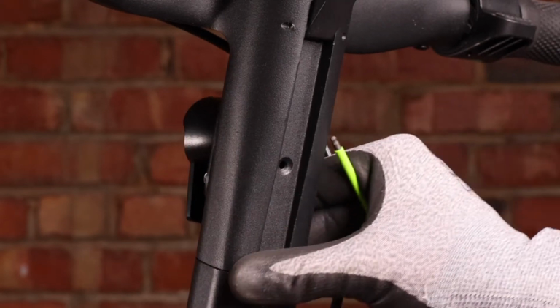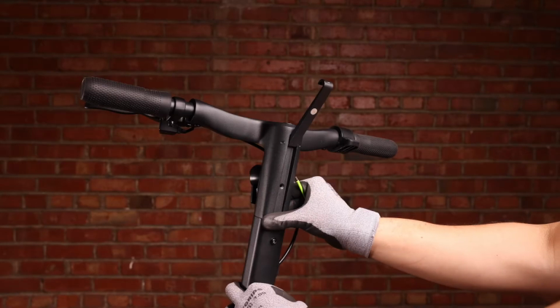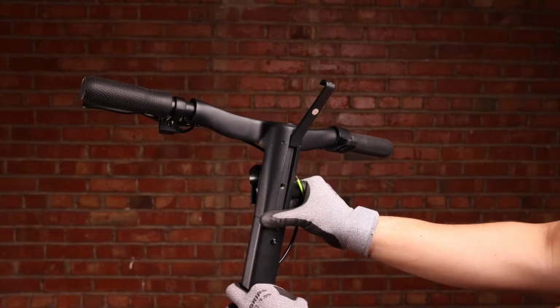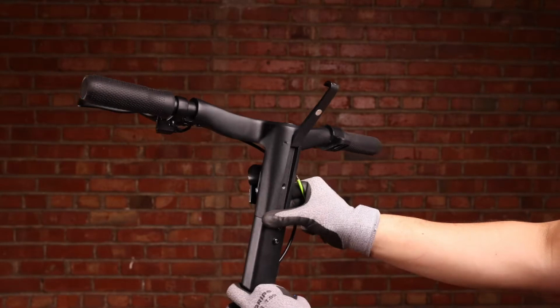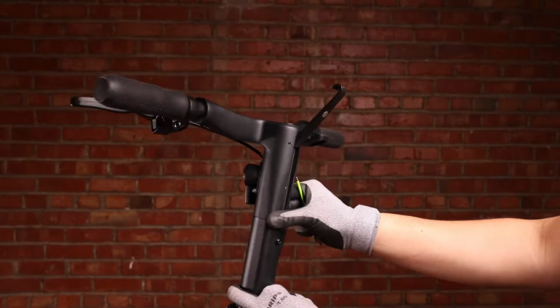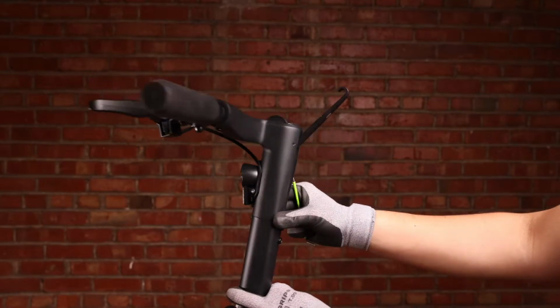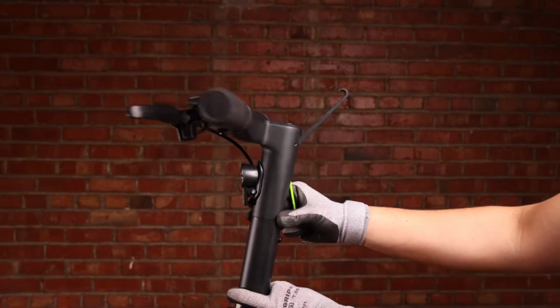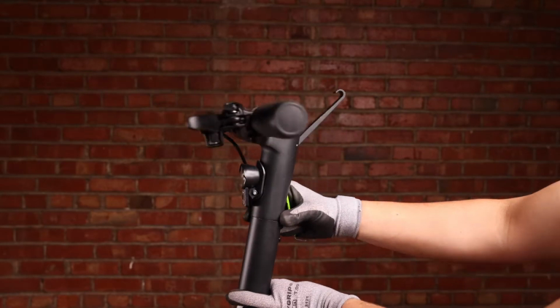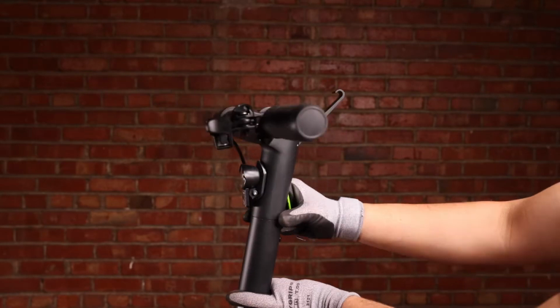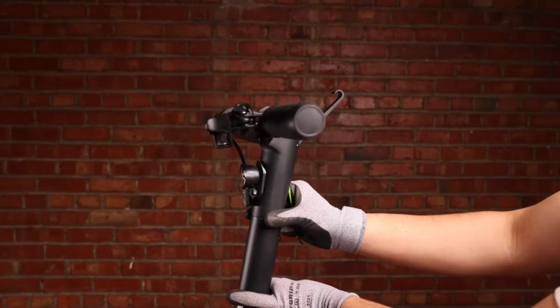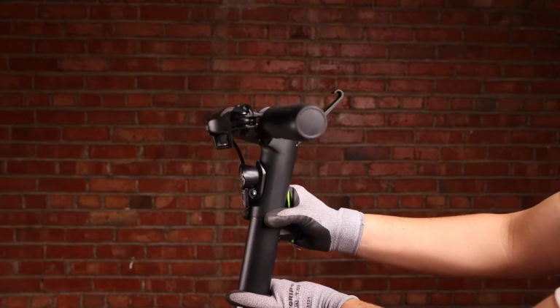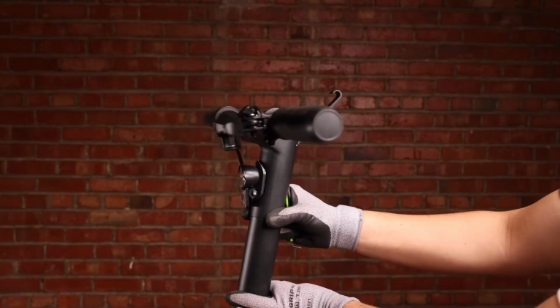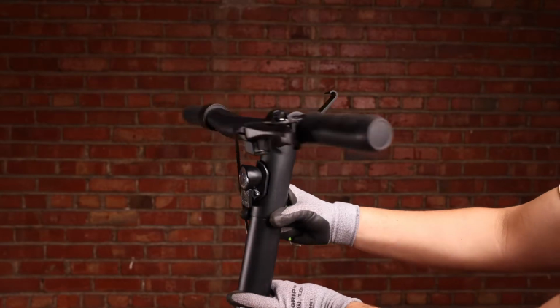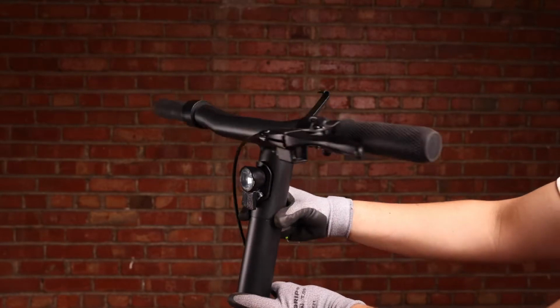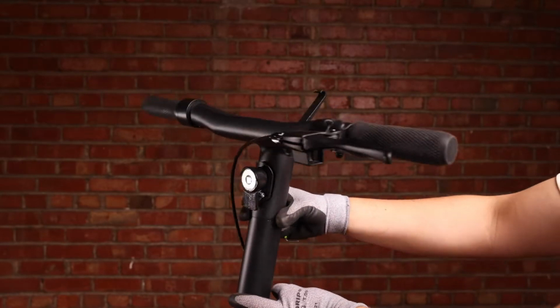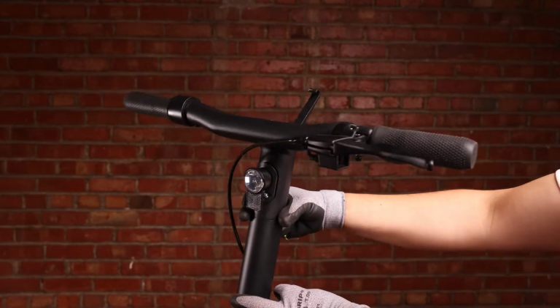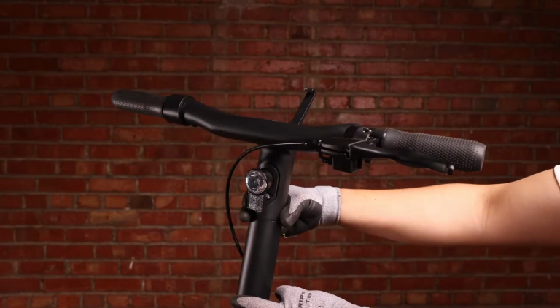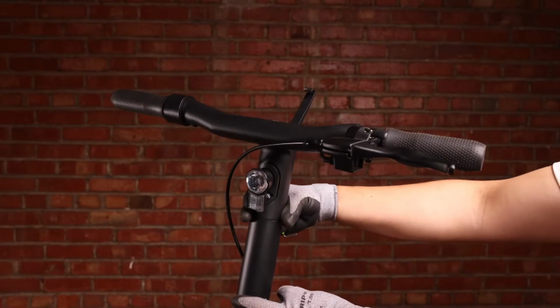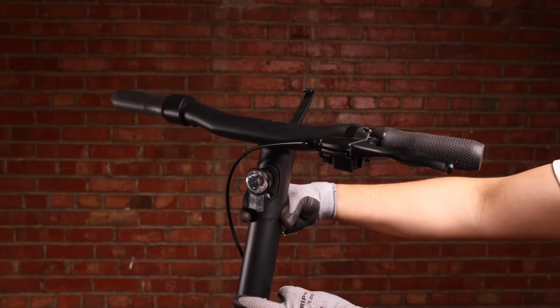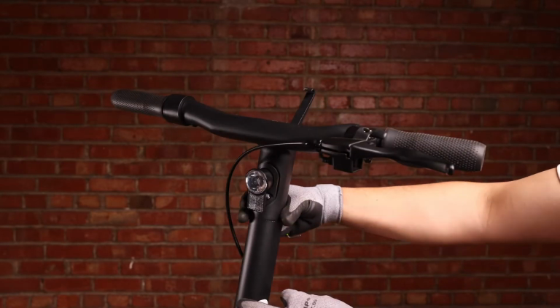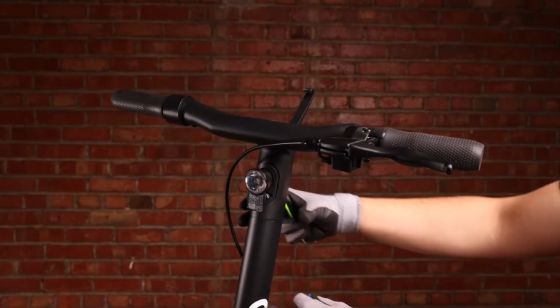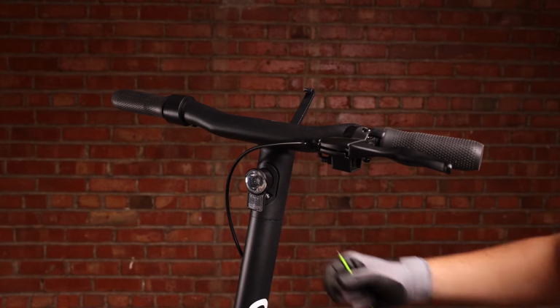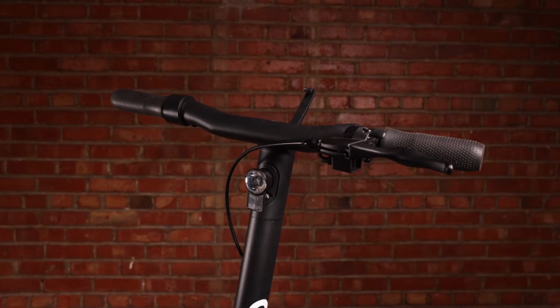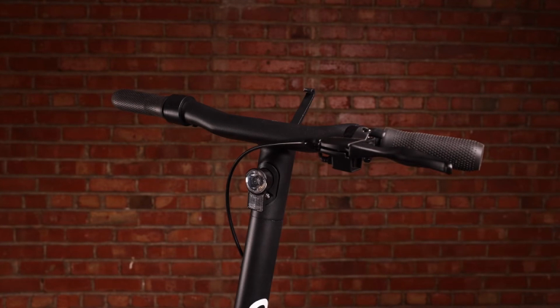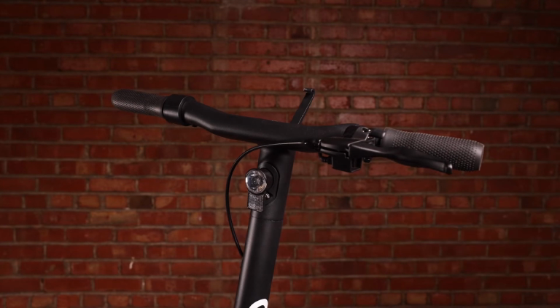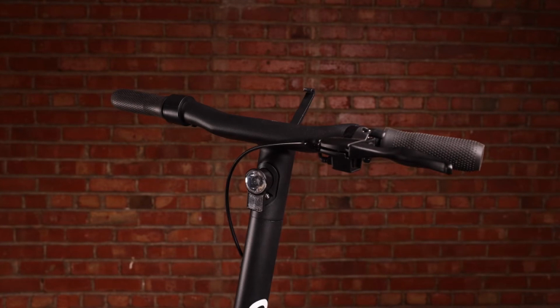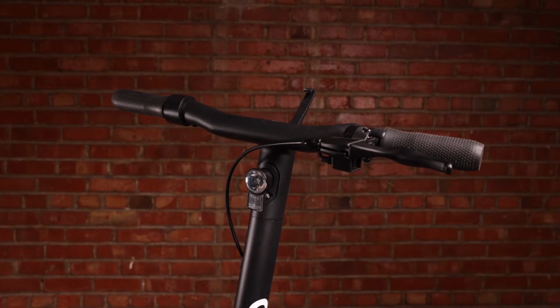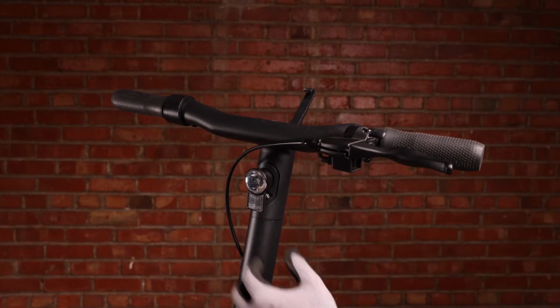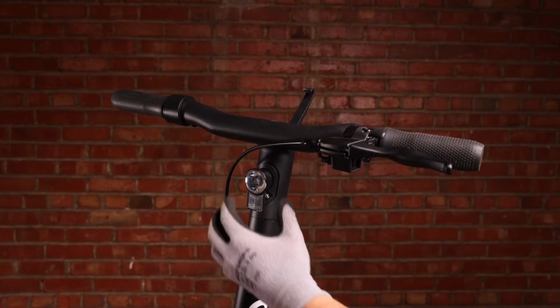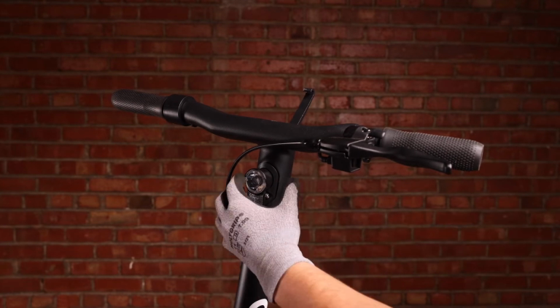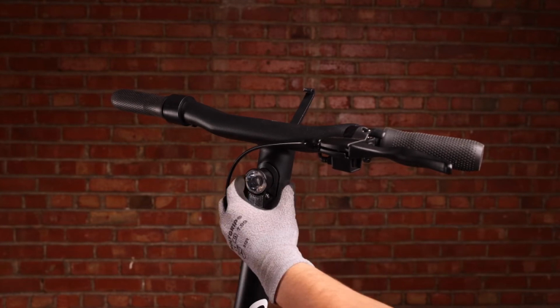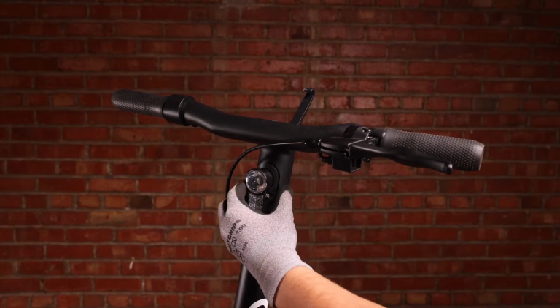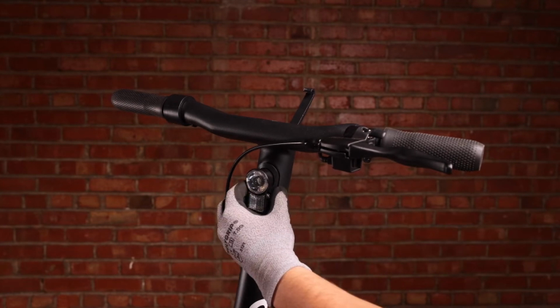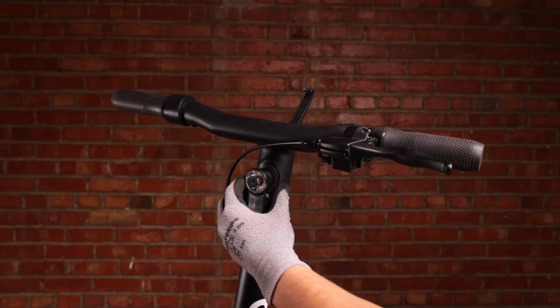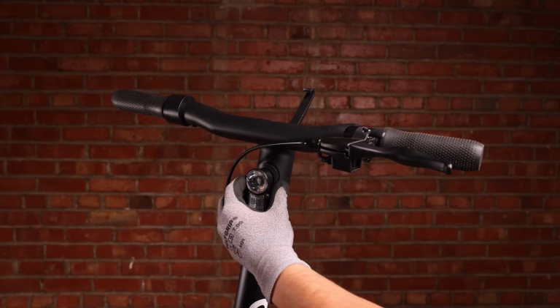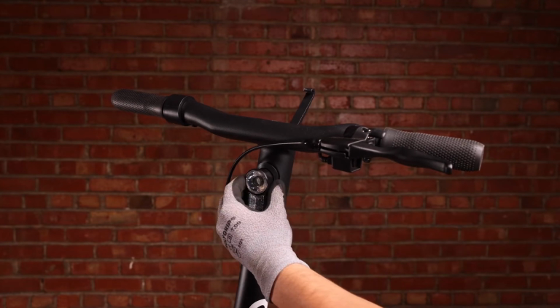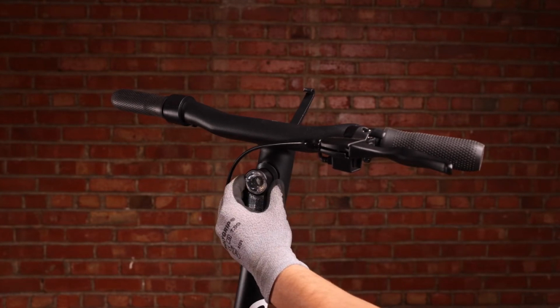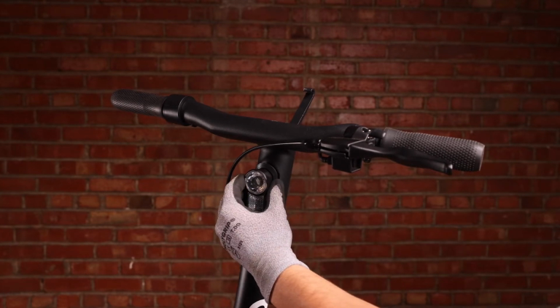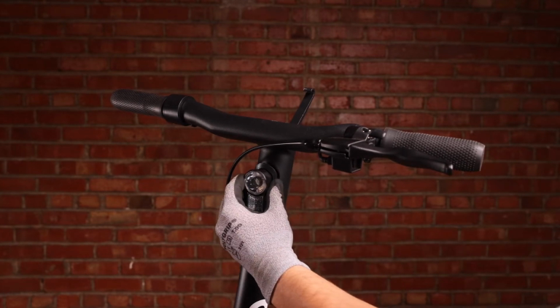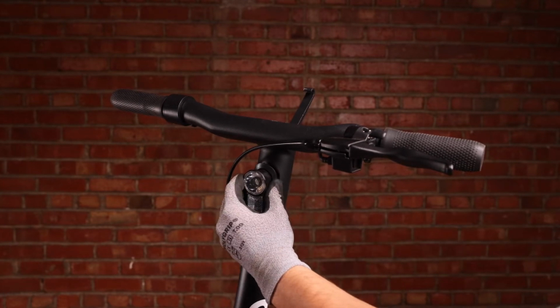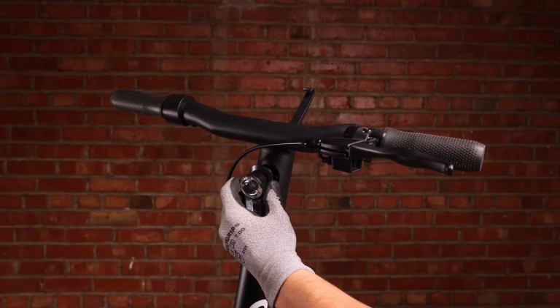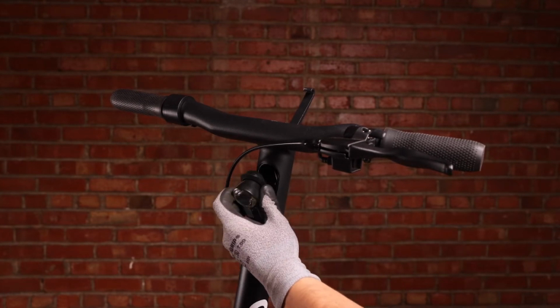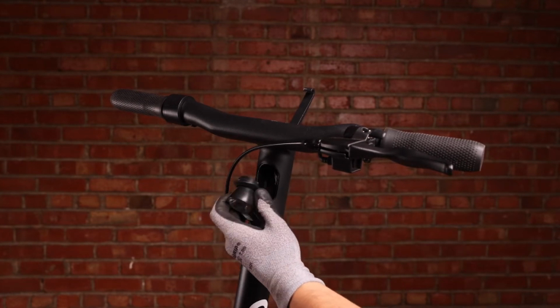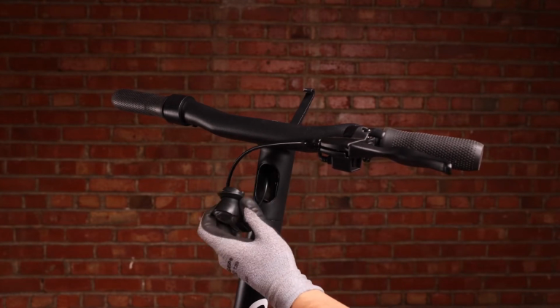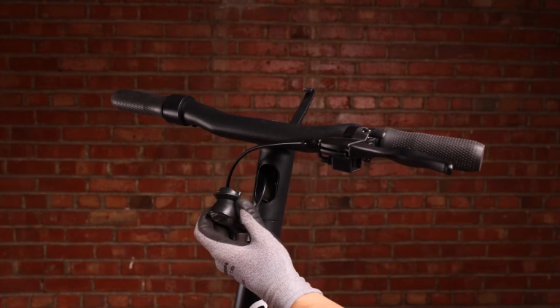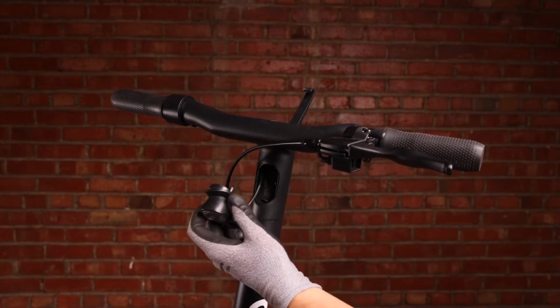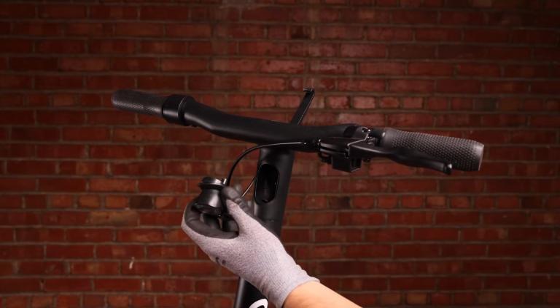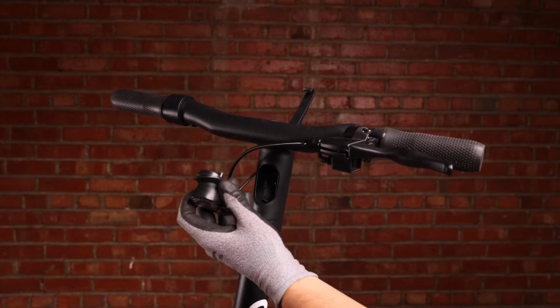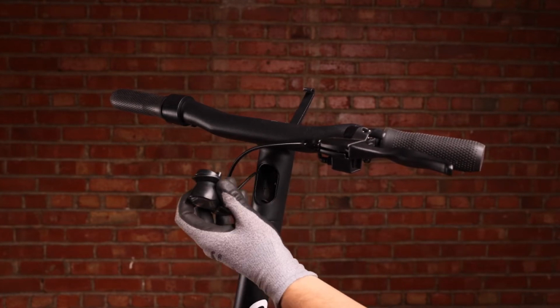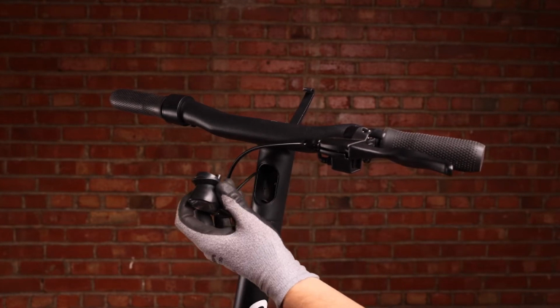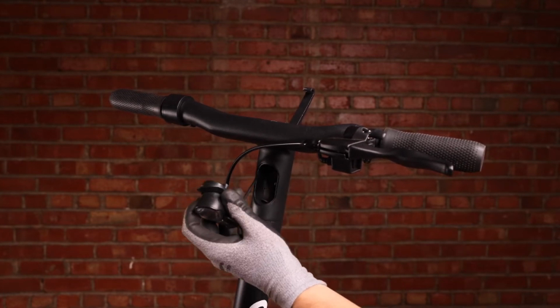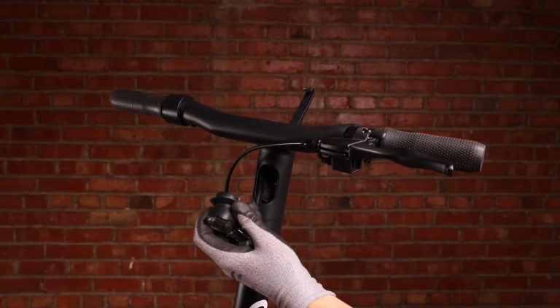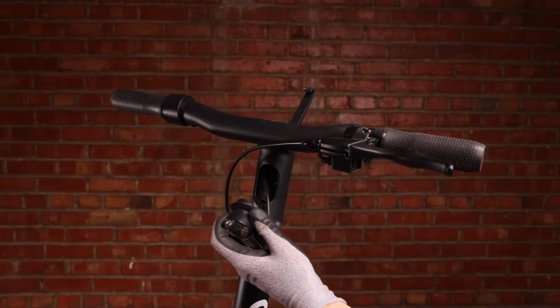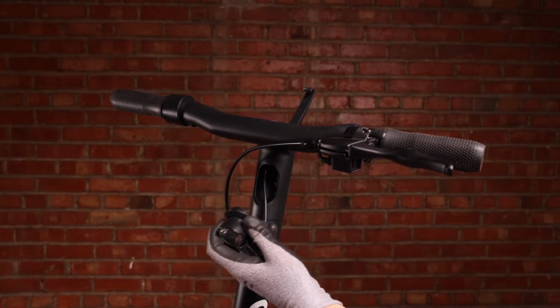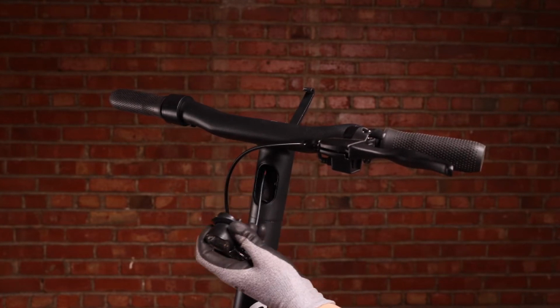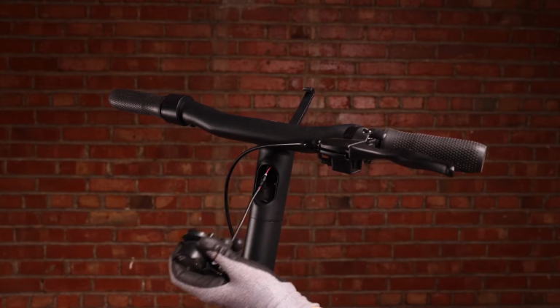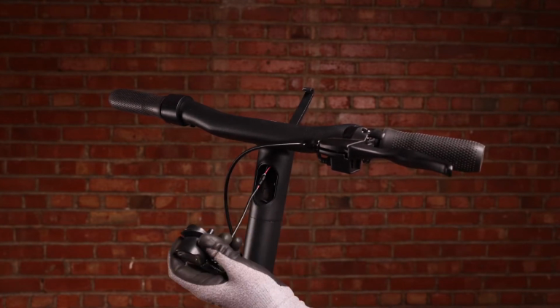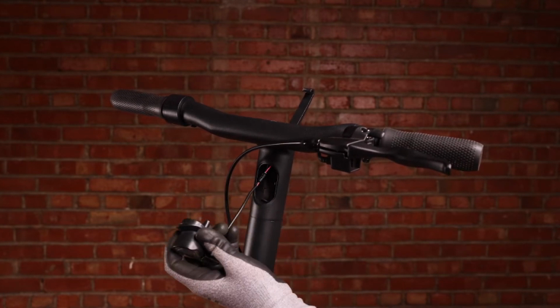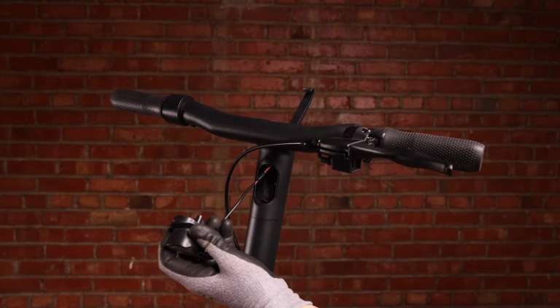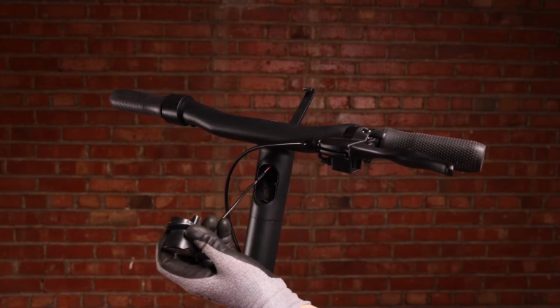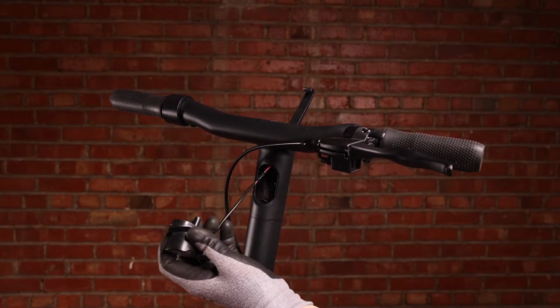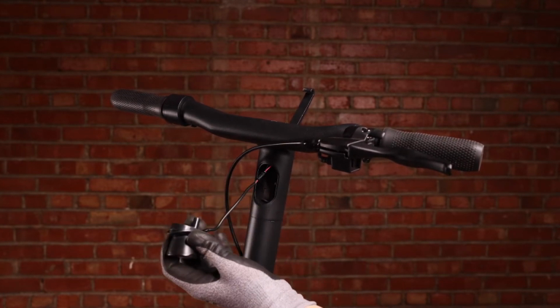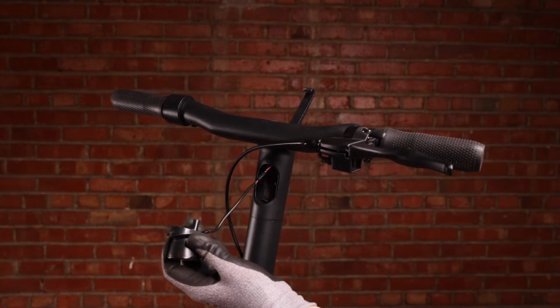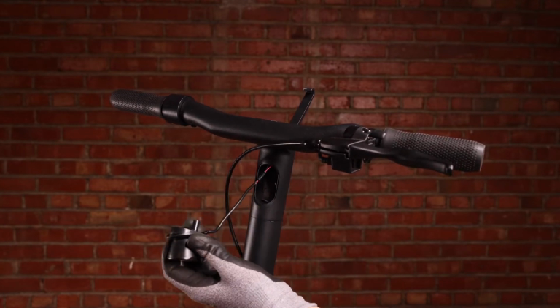We're going to flip the handlebars over and just pull the headlight right out like so.